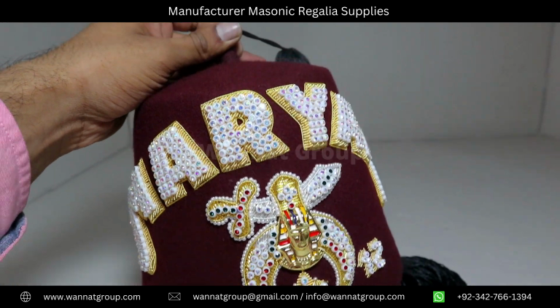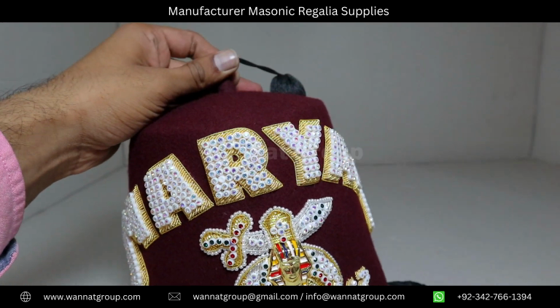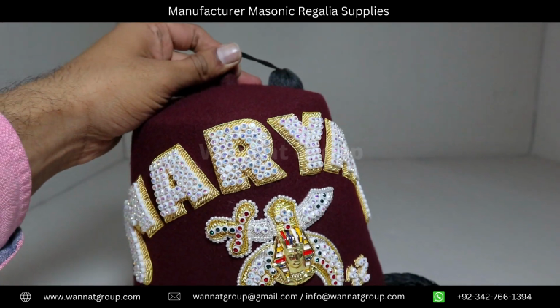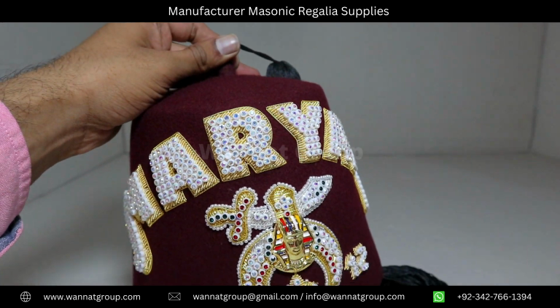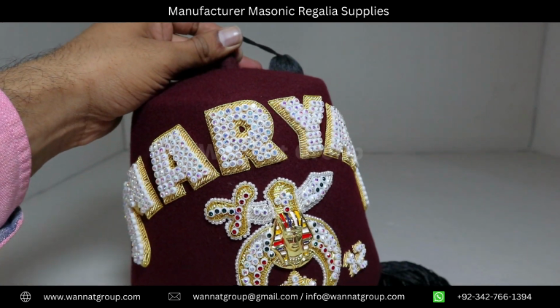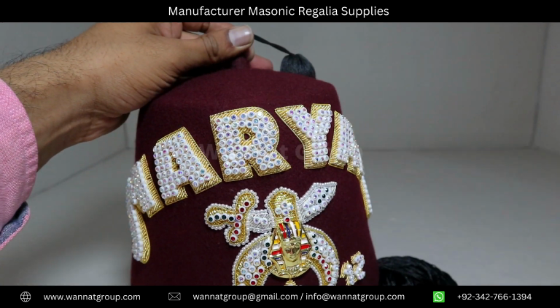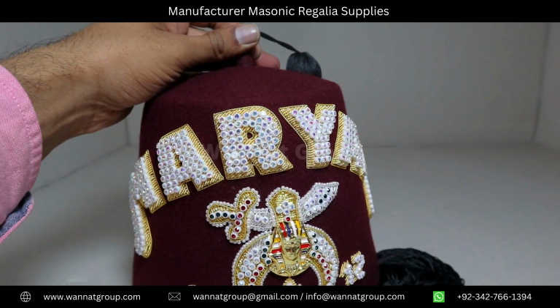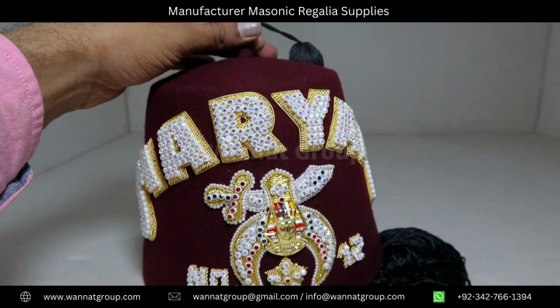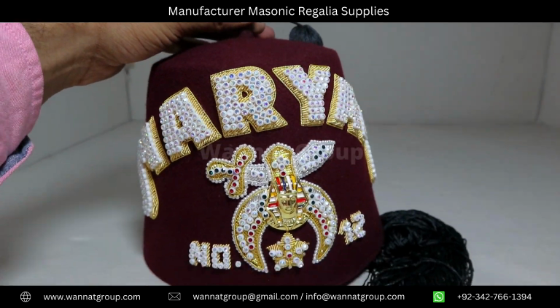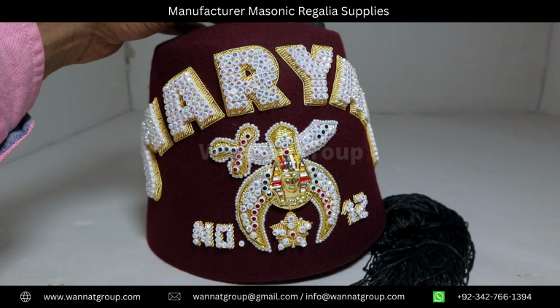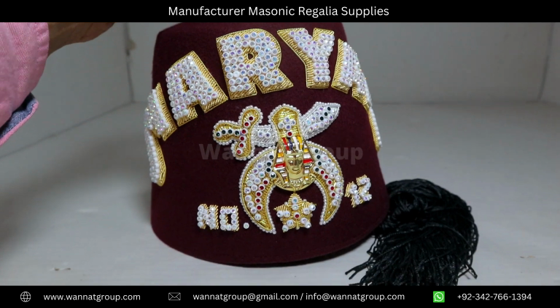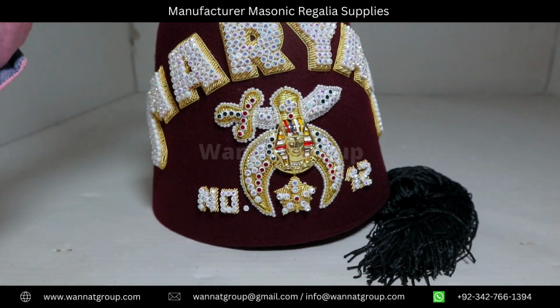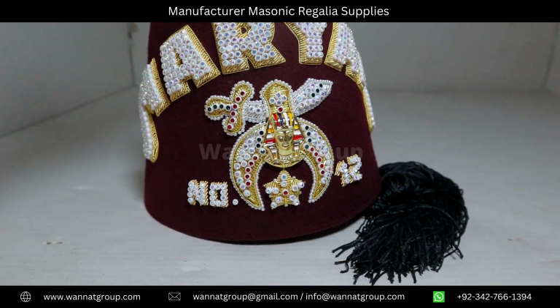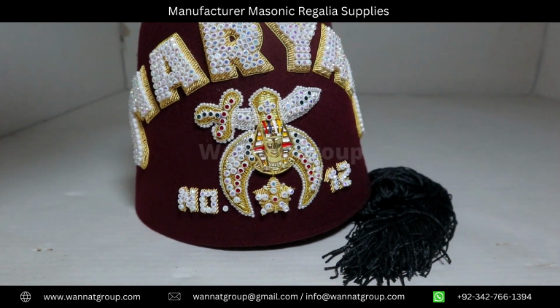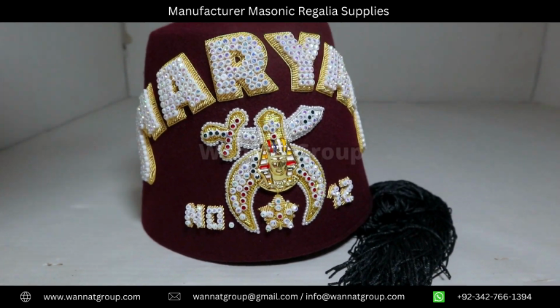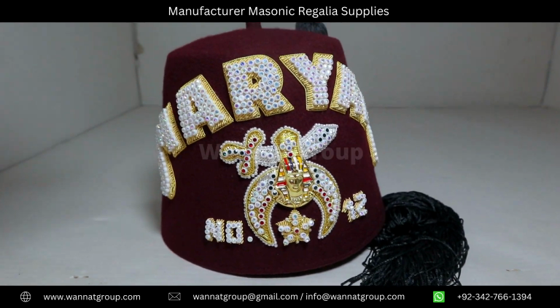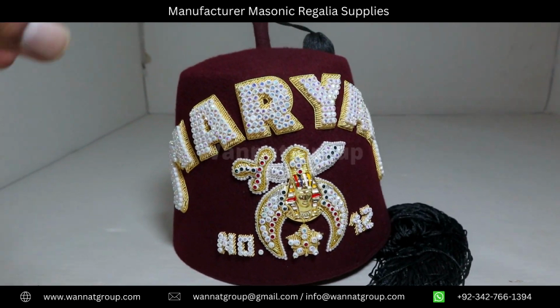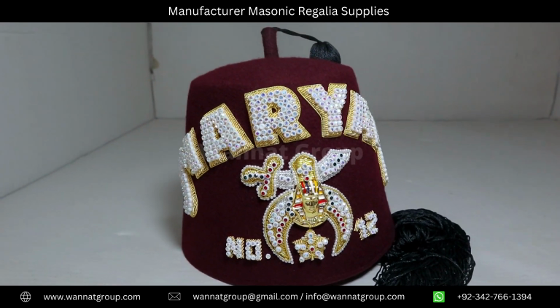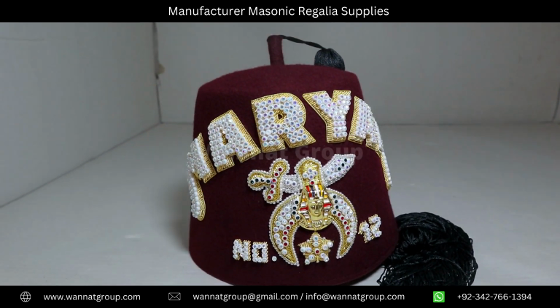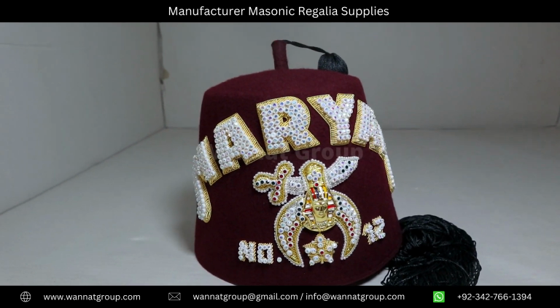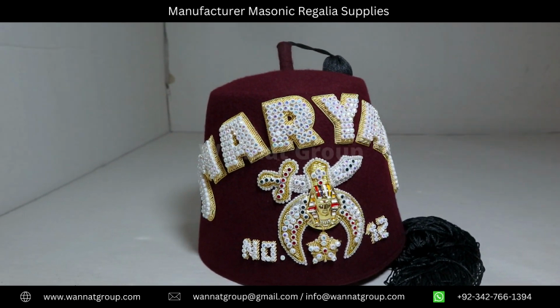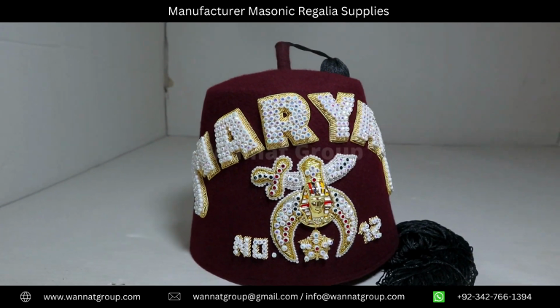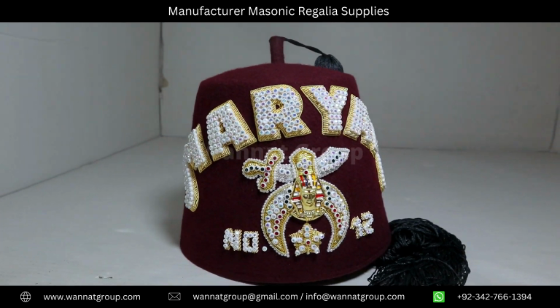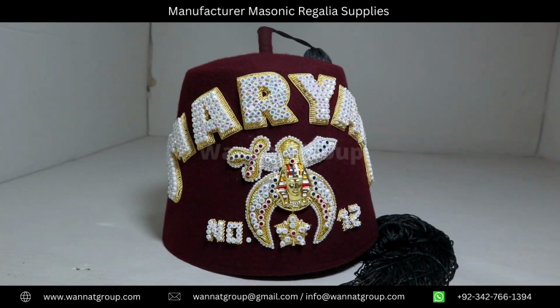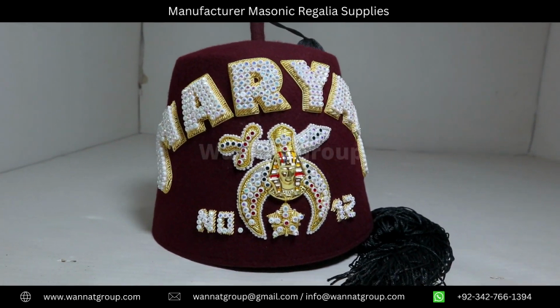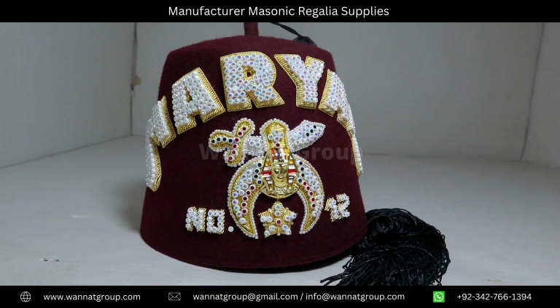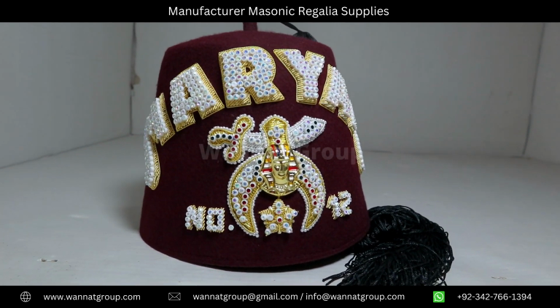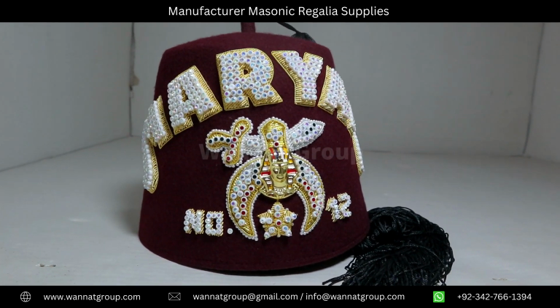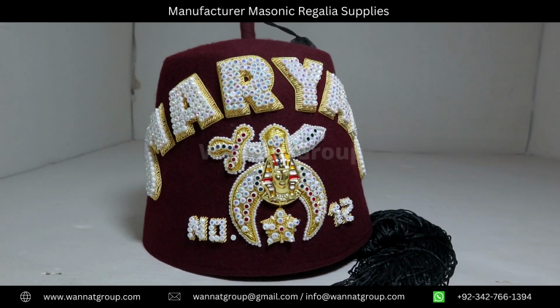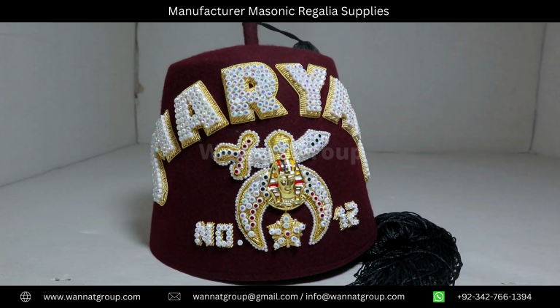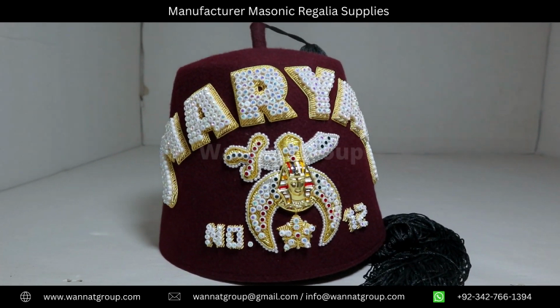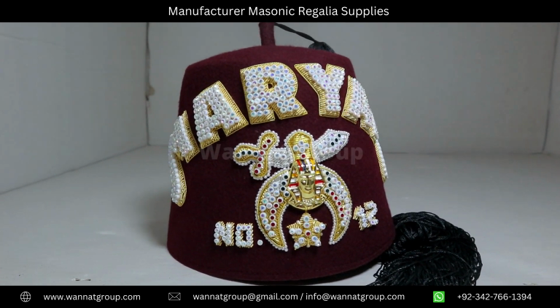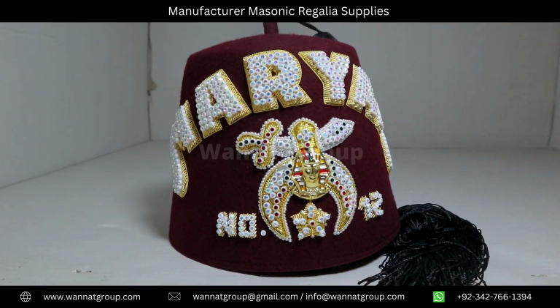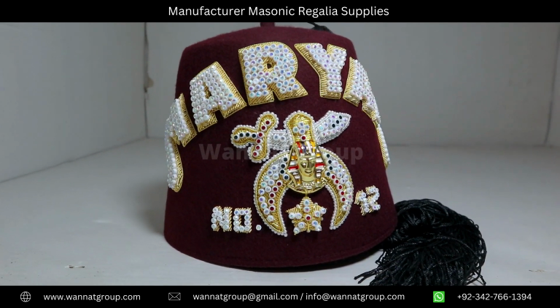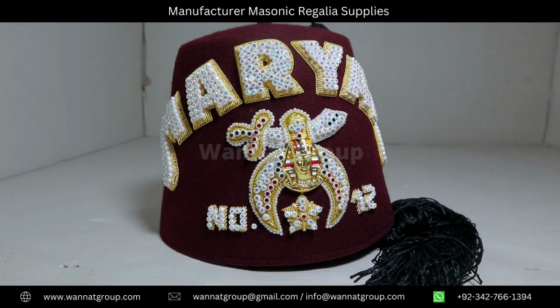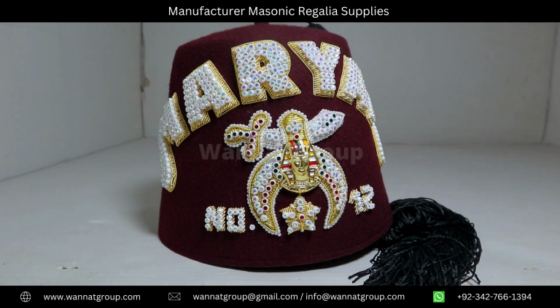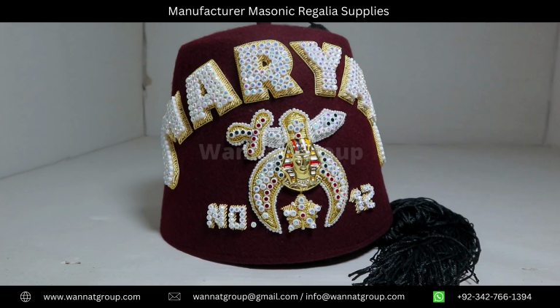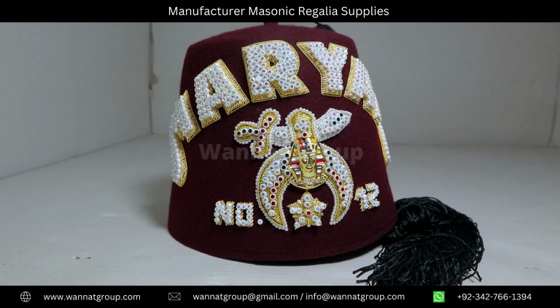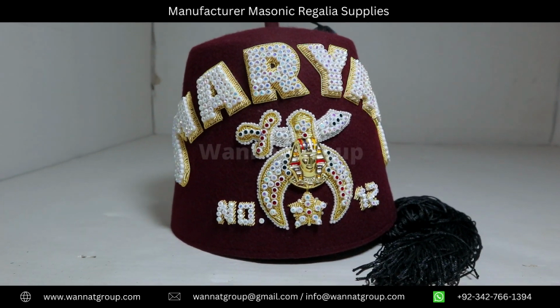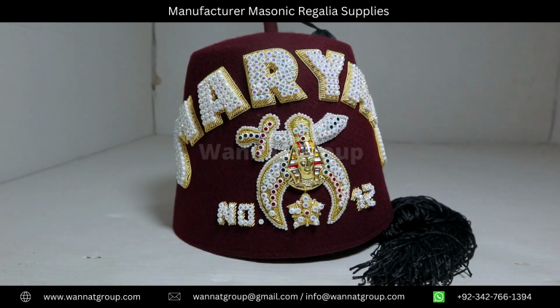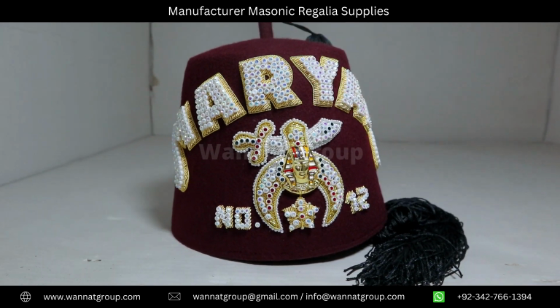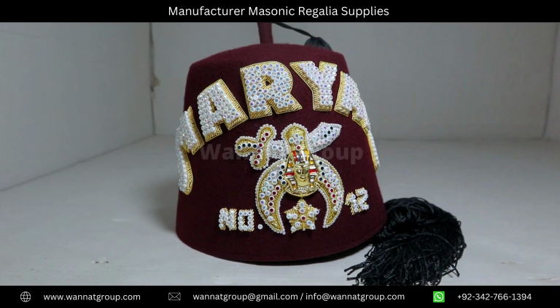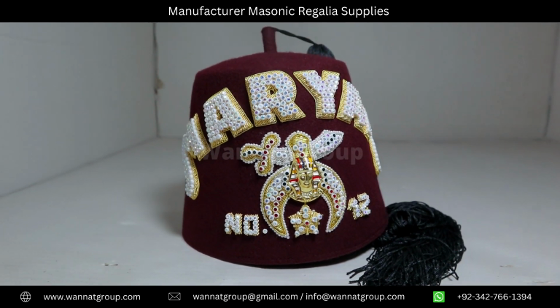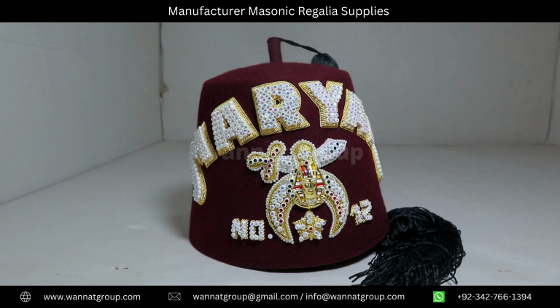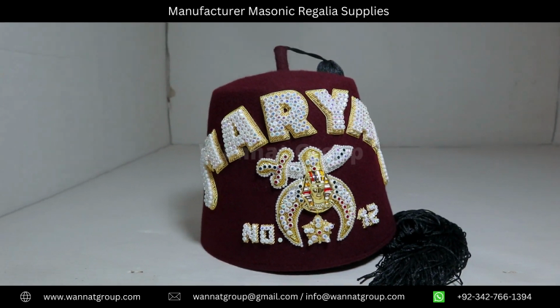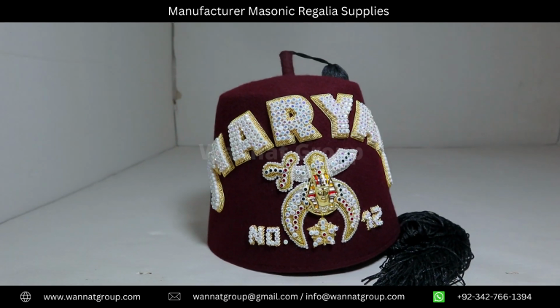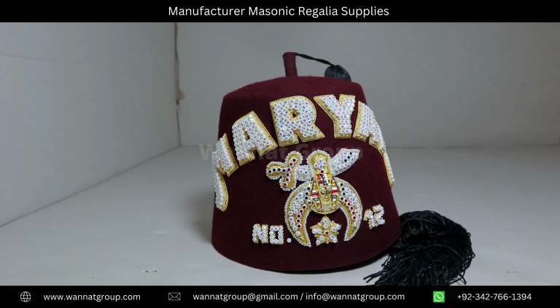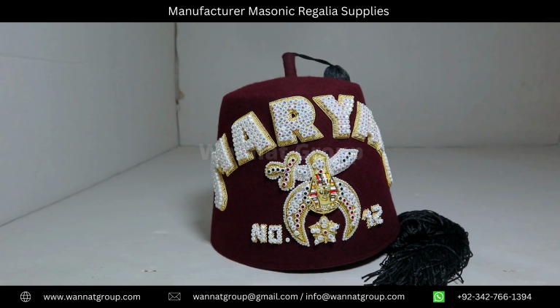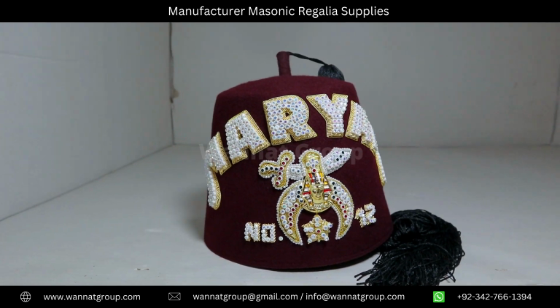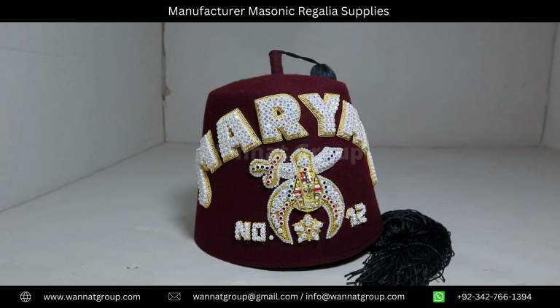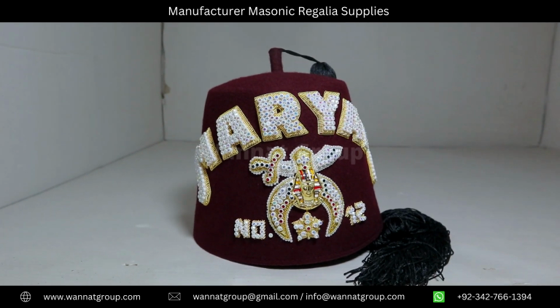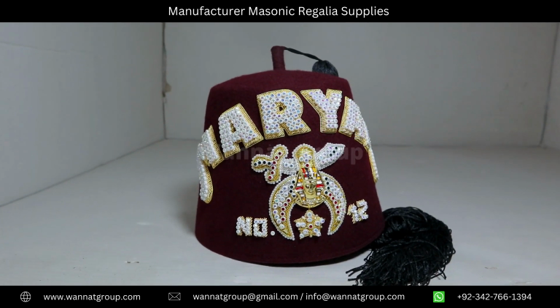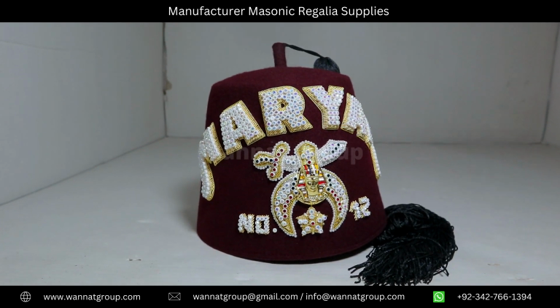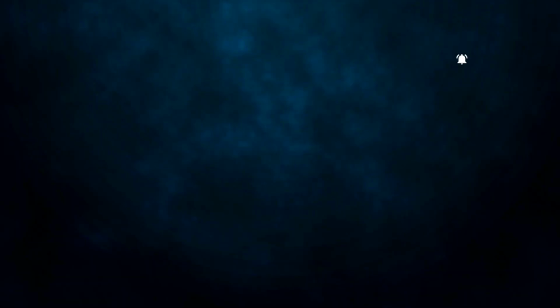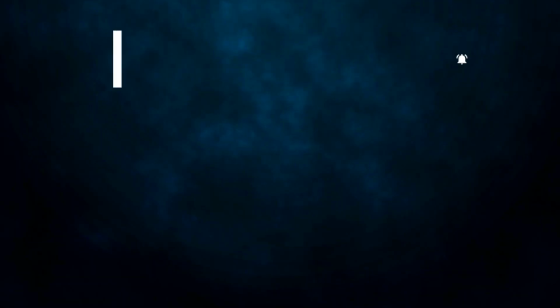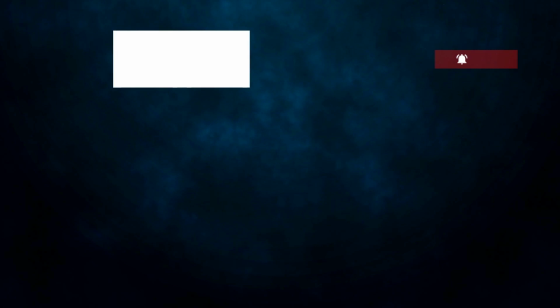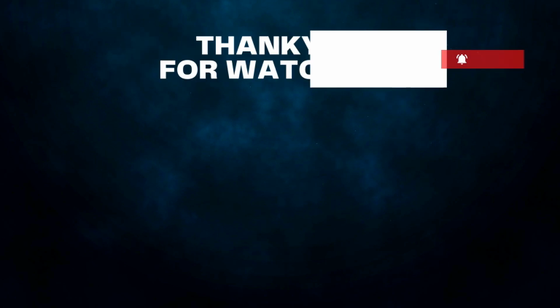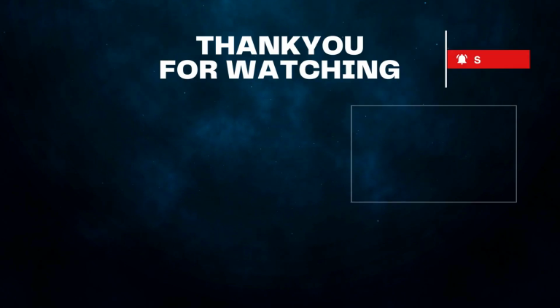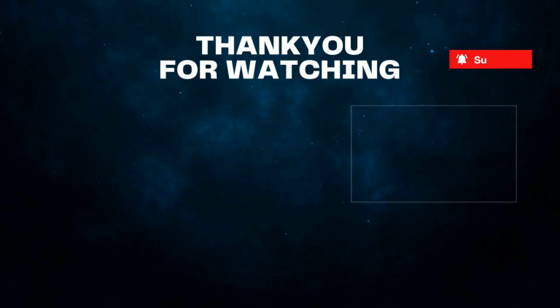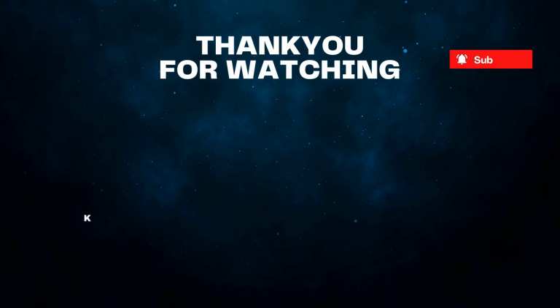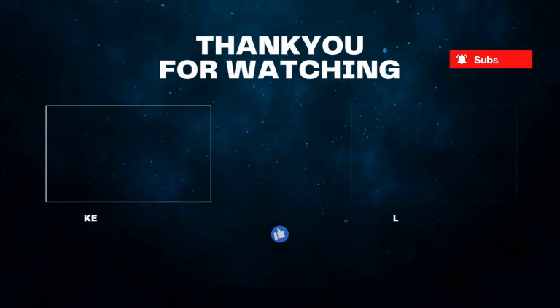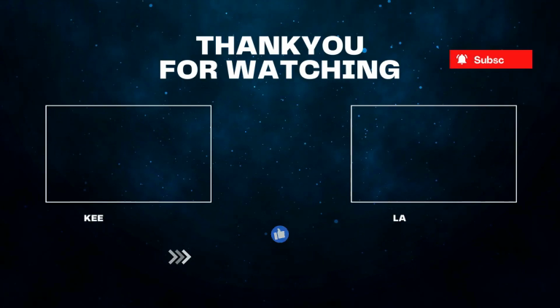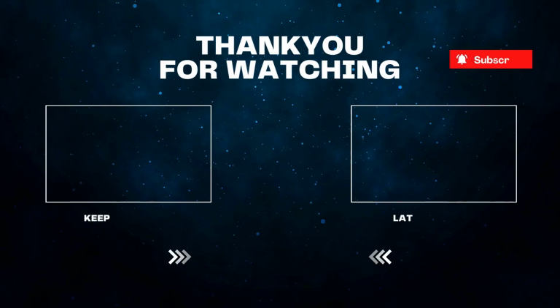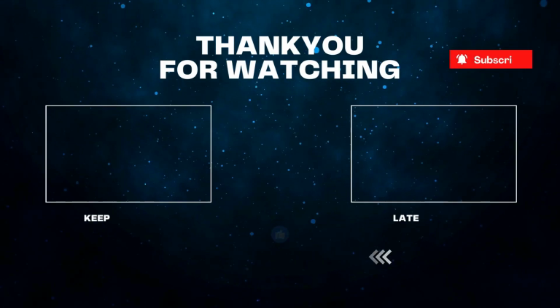Email us at wanitgroup at gmail dot com or visit our website. Thank you for watching.